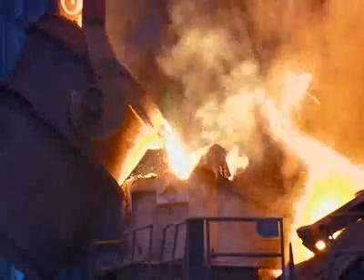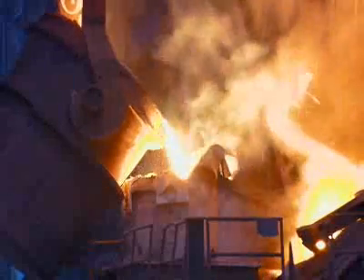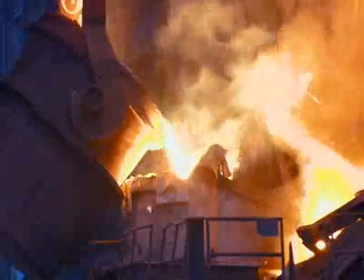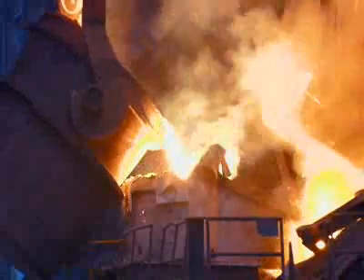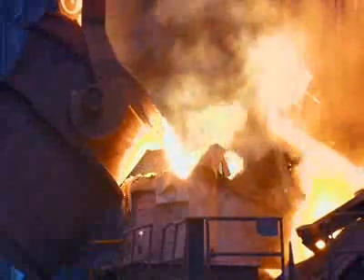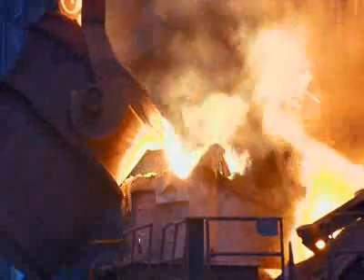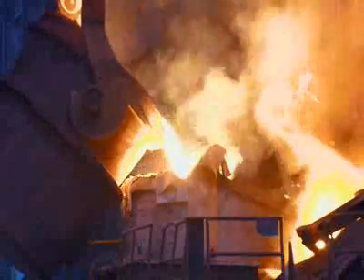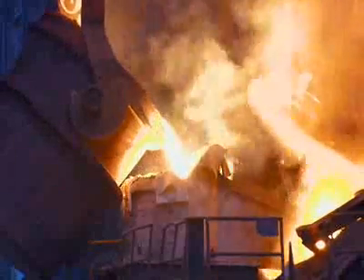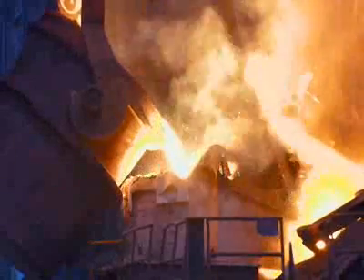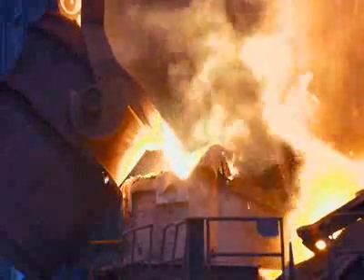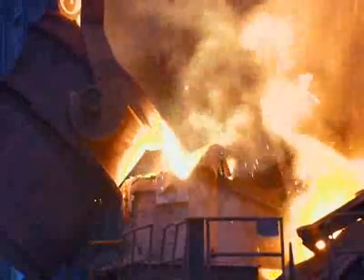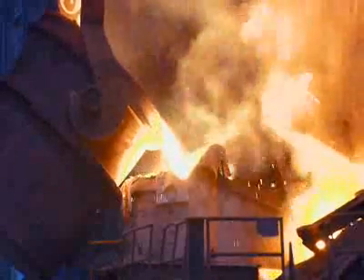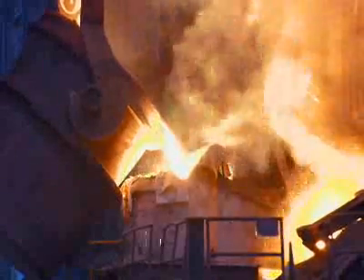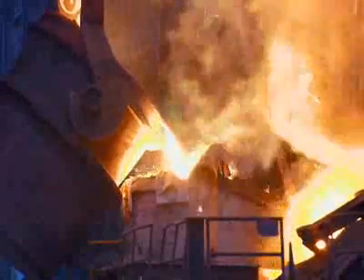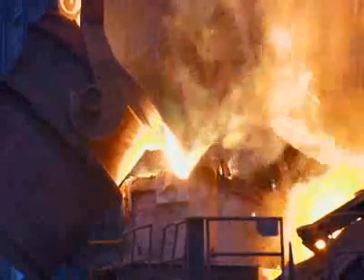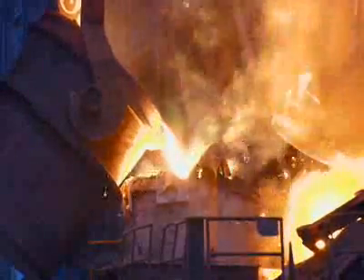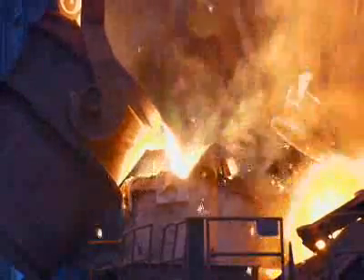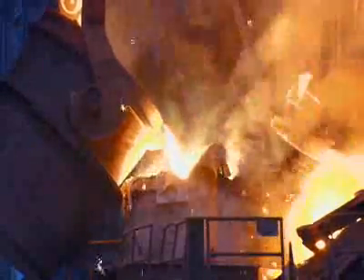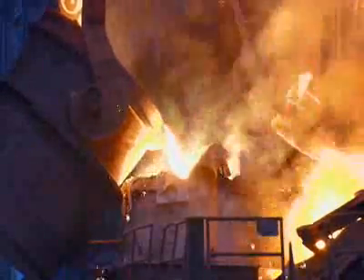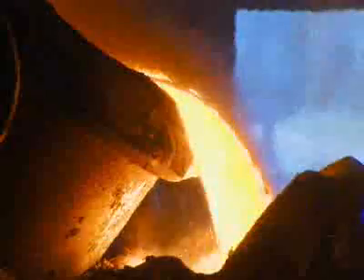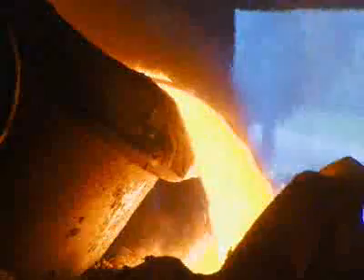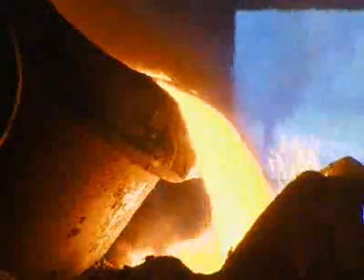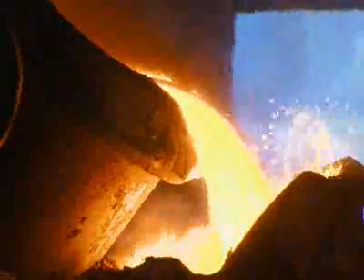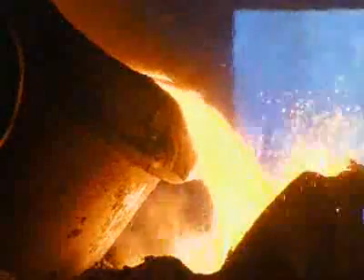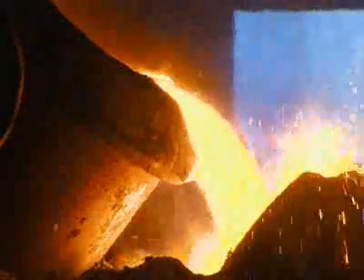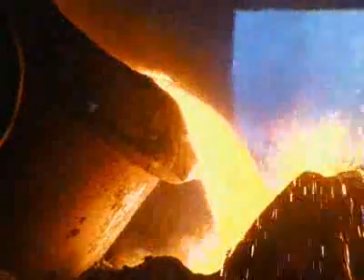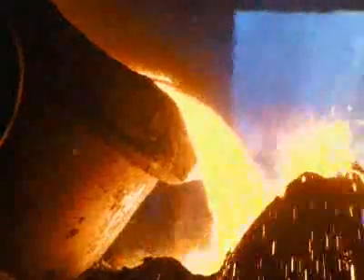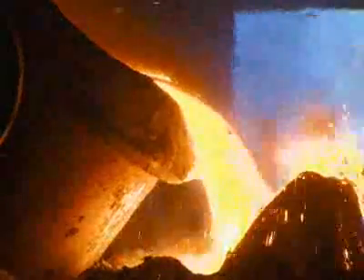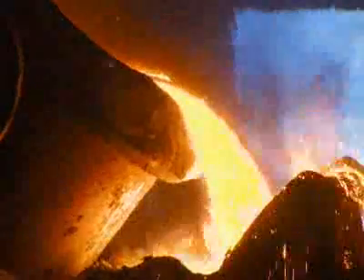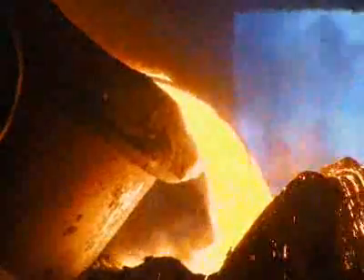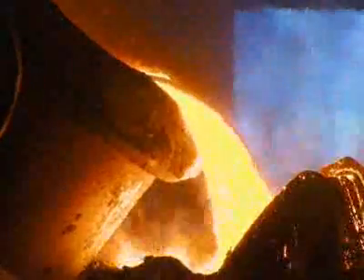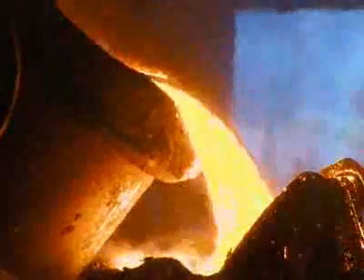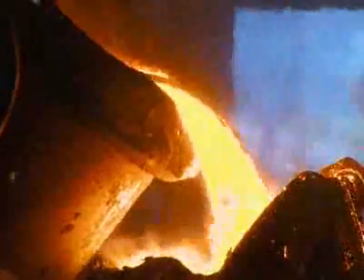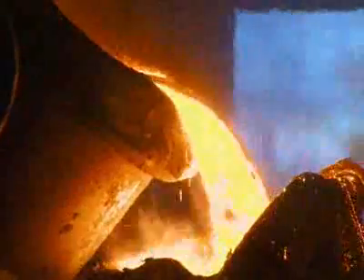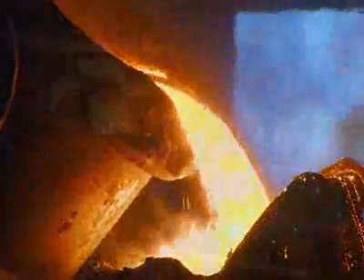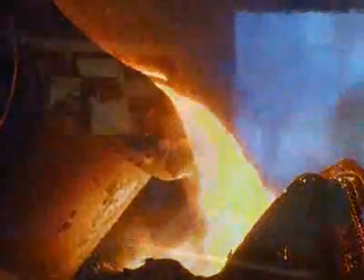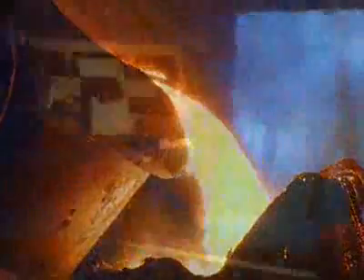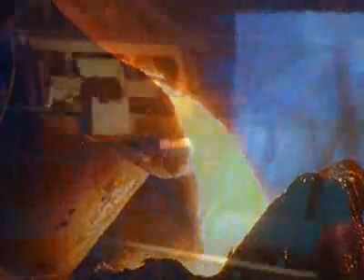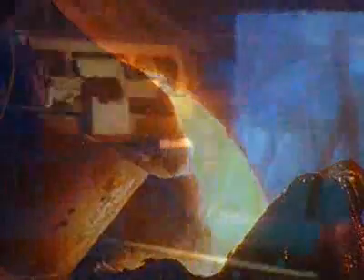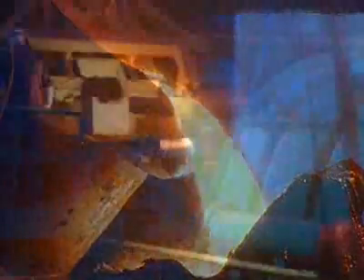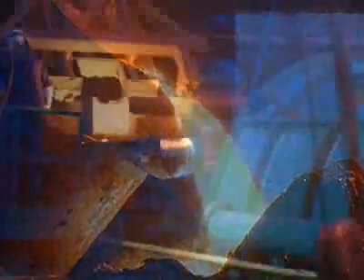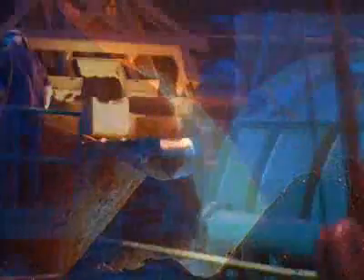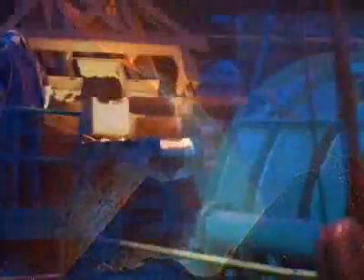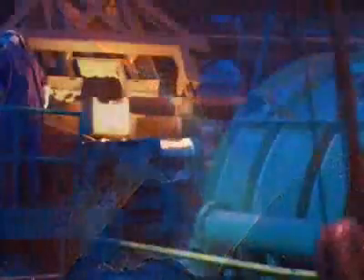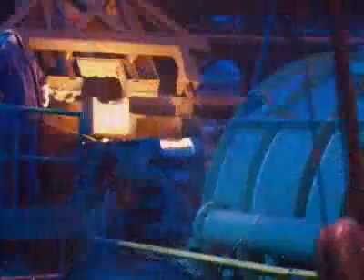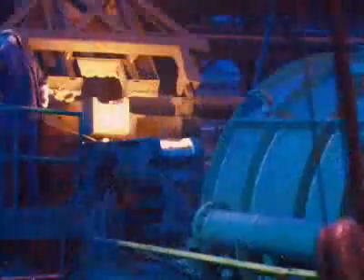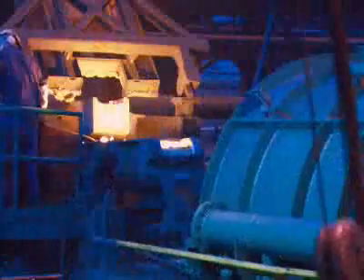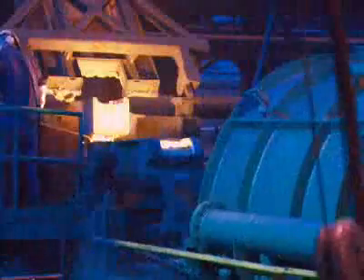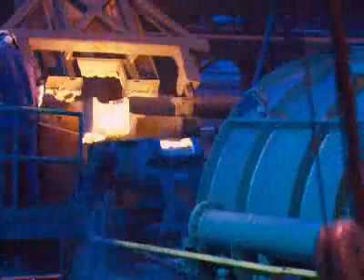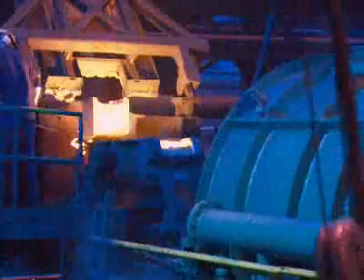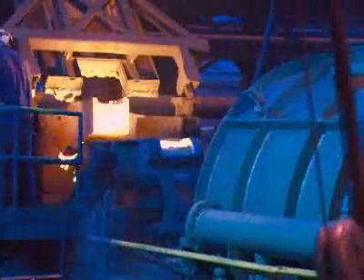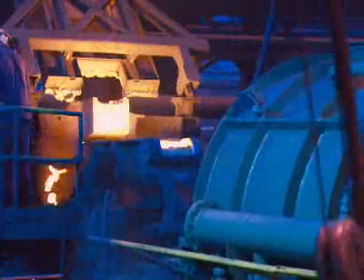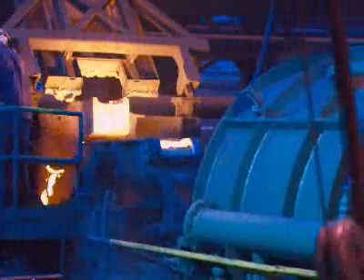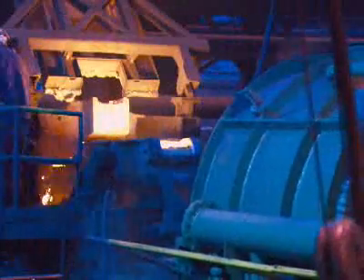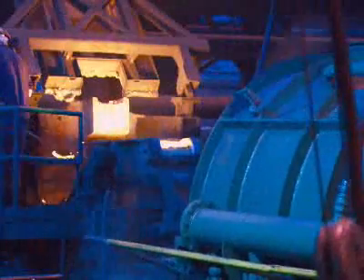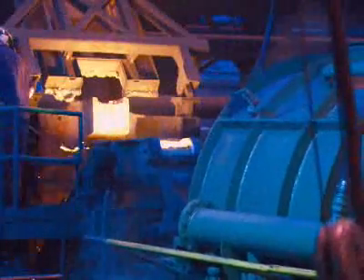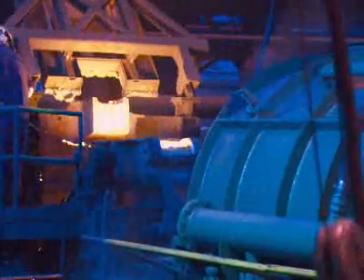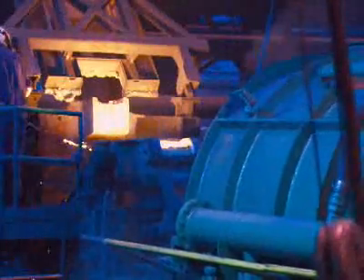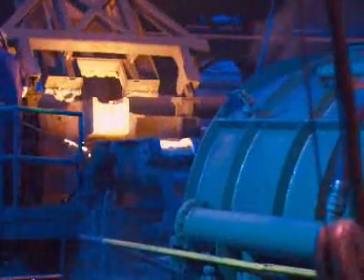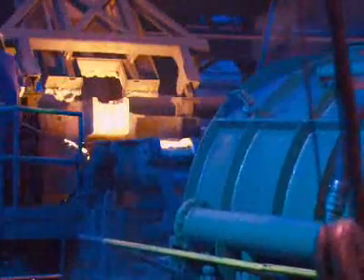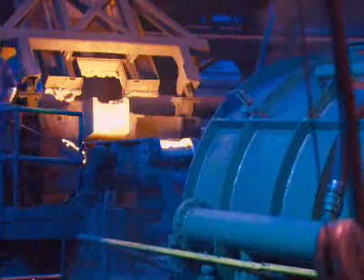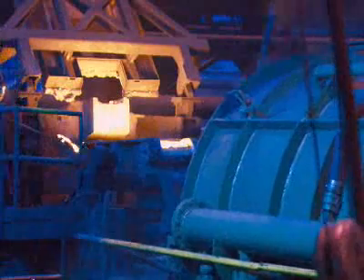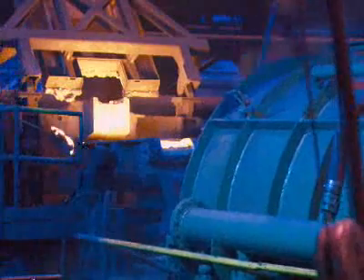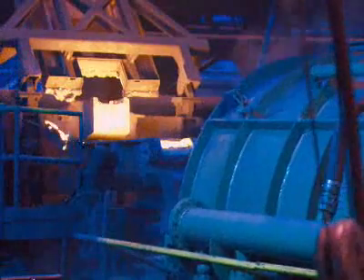Workers then add magnesium. This turns the metal from ordinary gray iron into stronger, more flexible ductile iron.